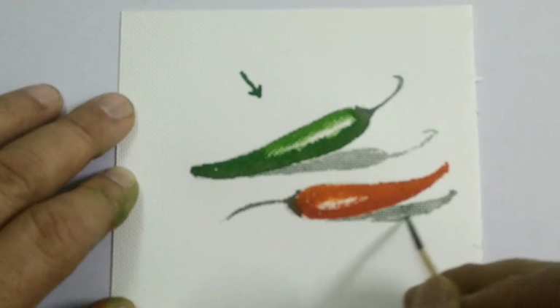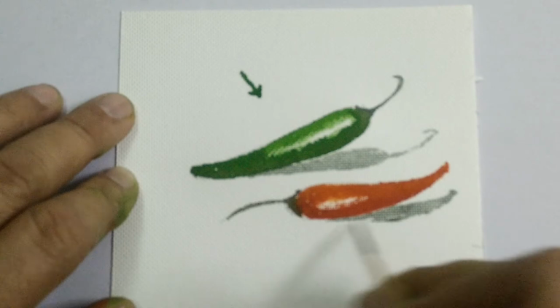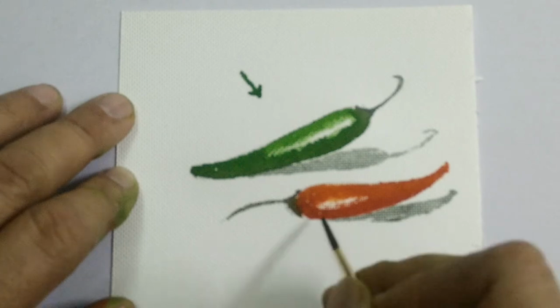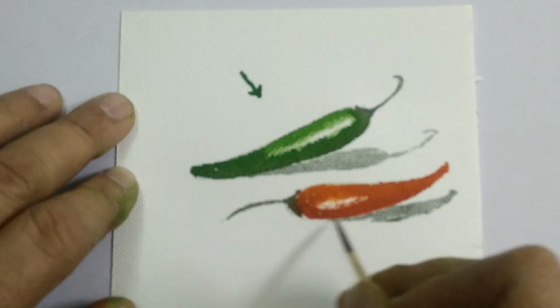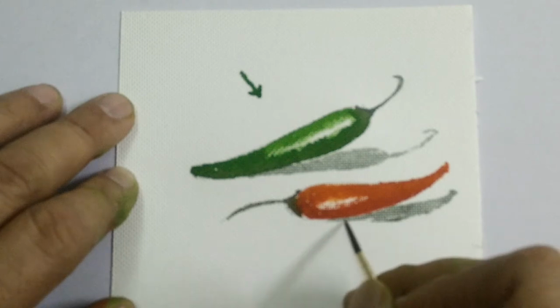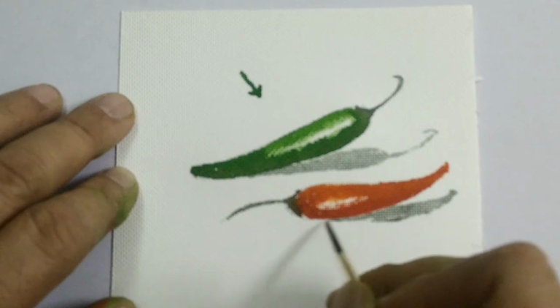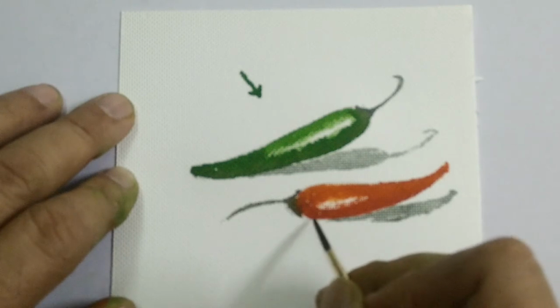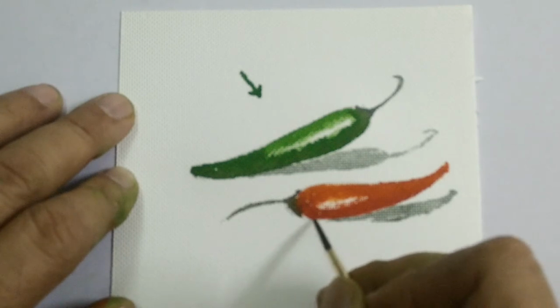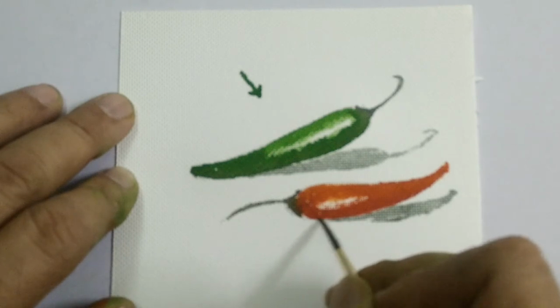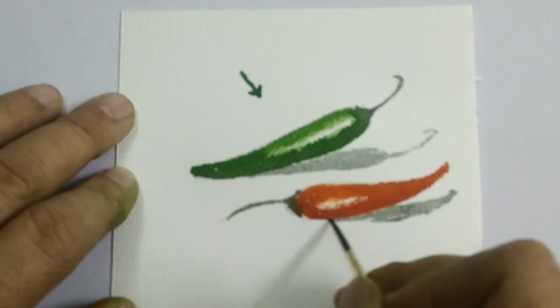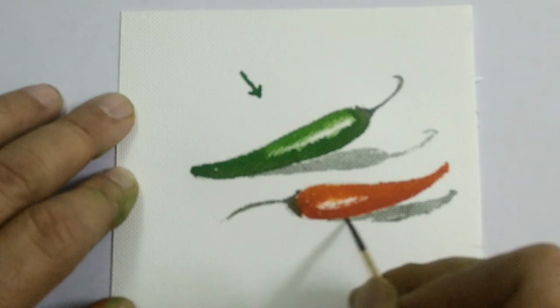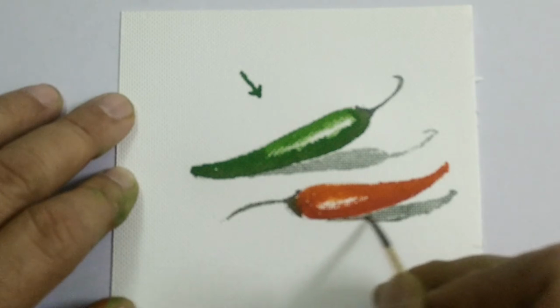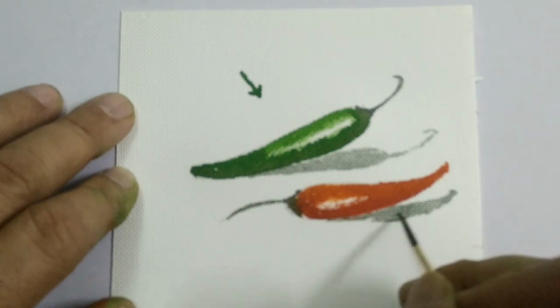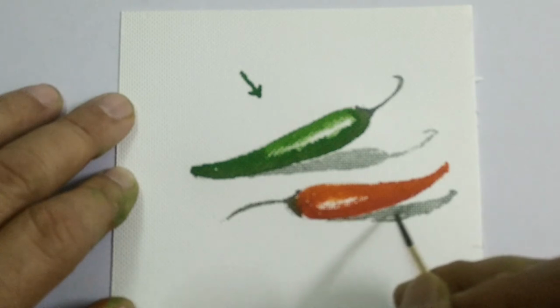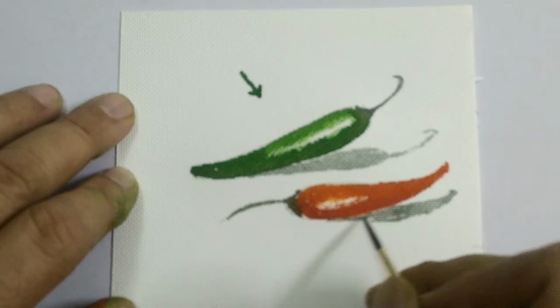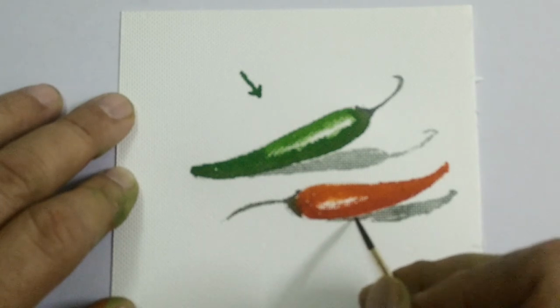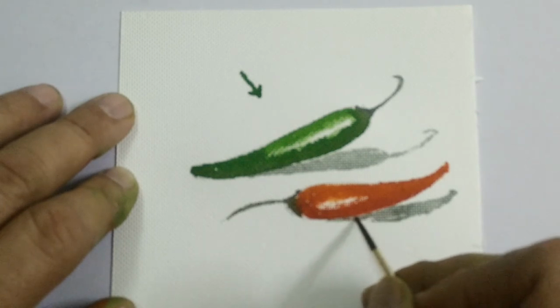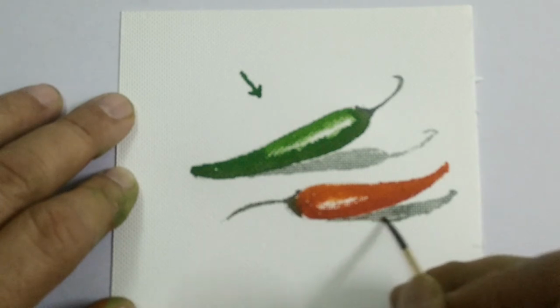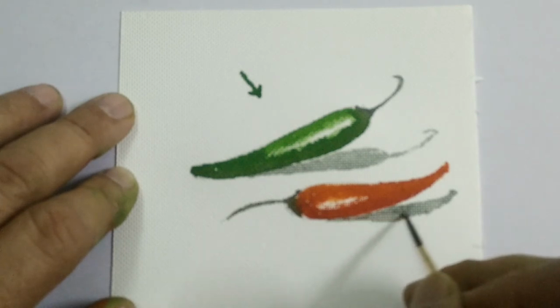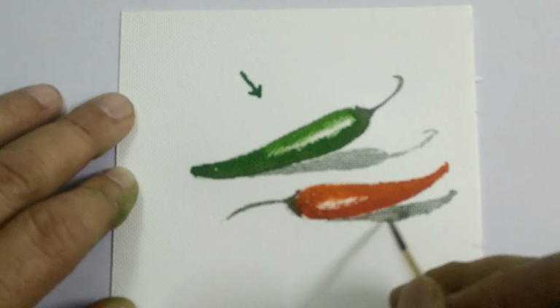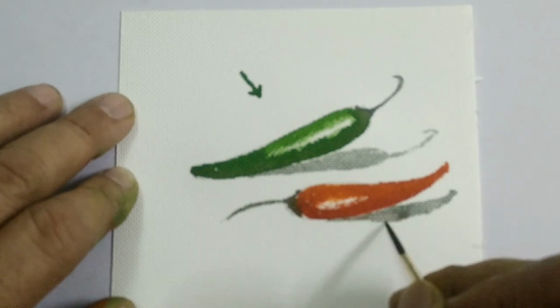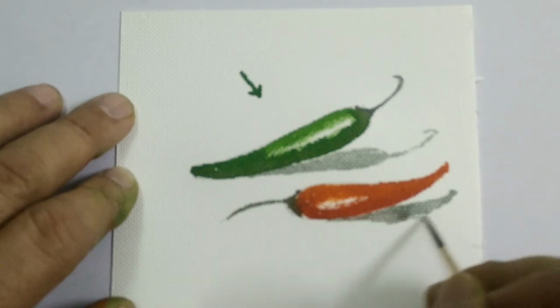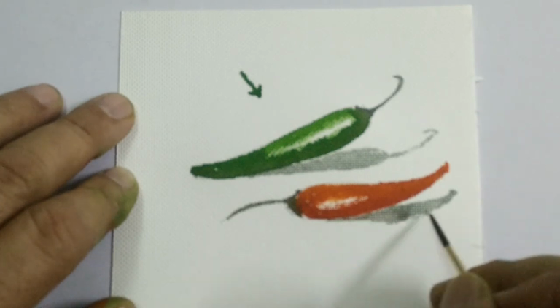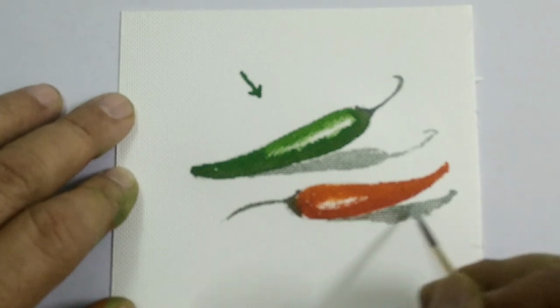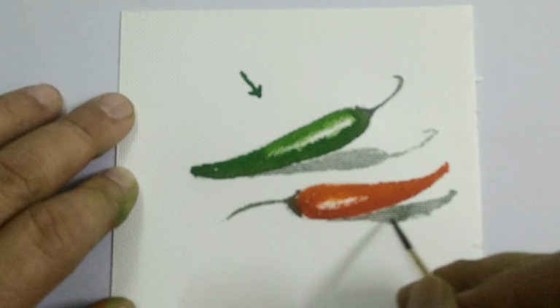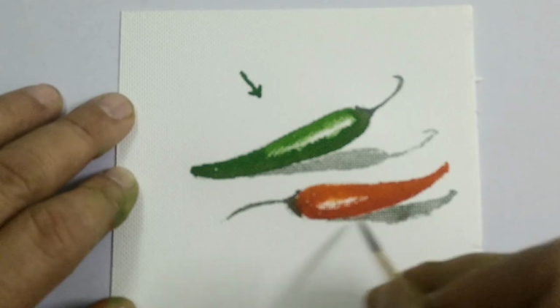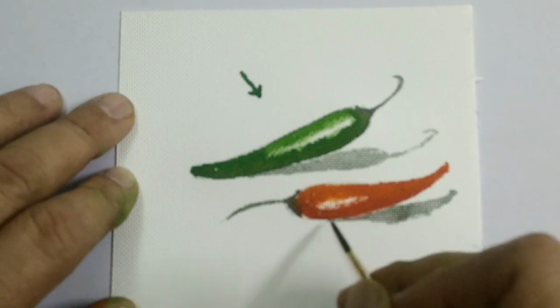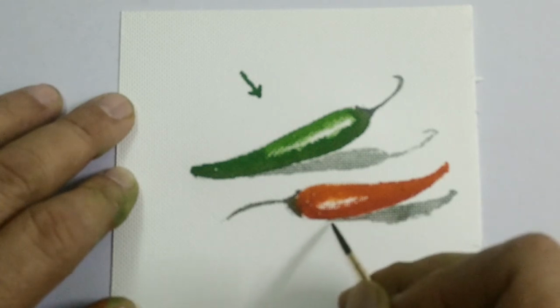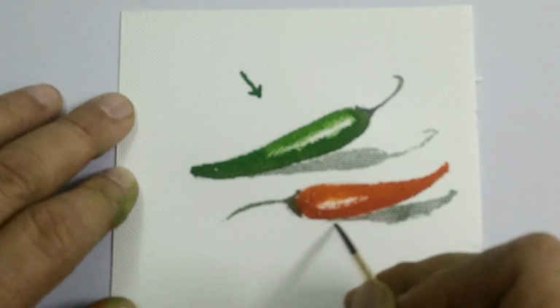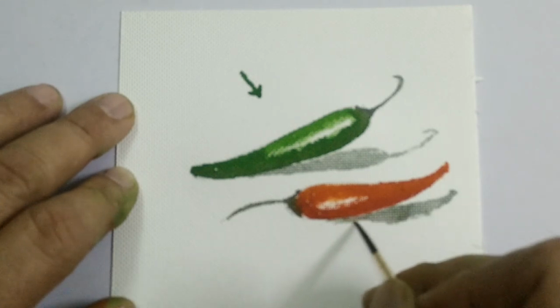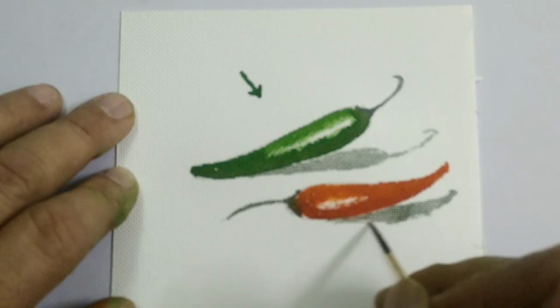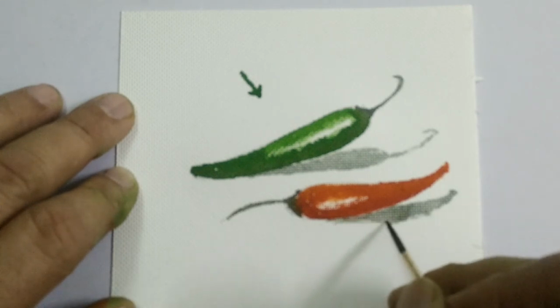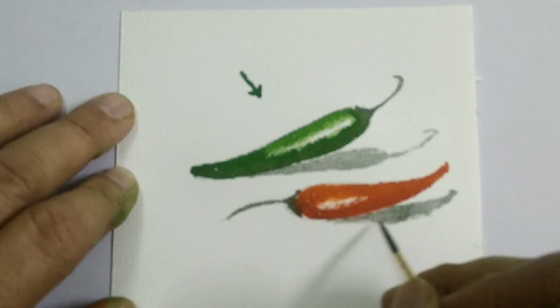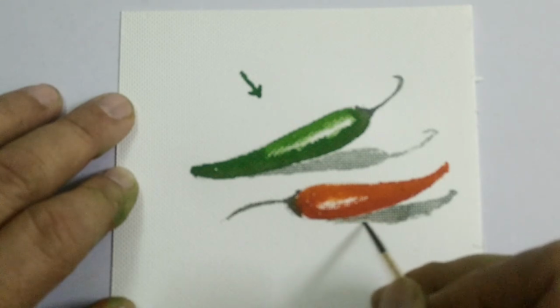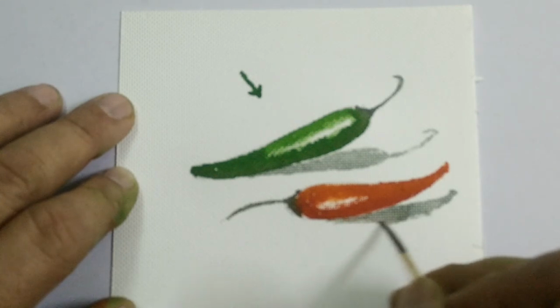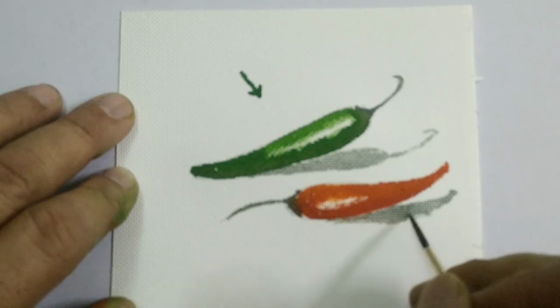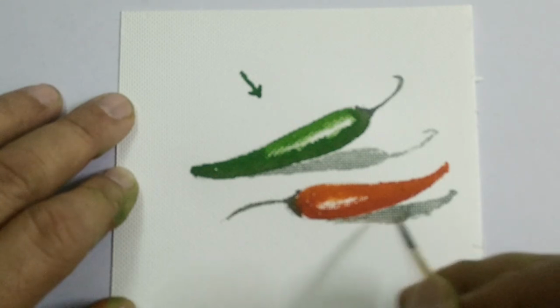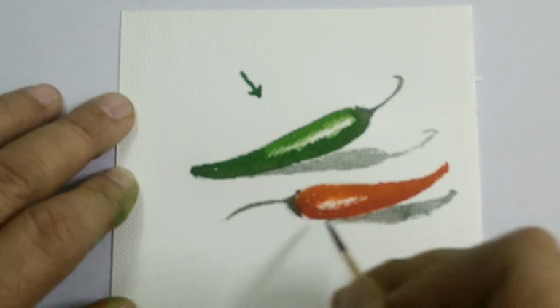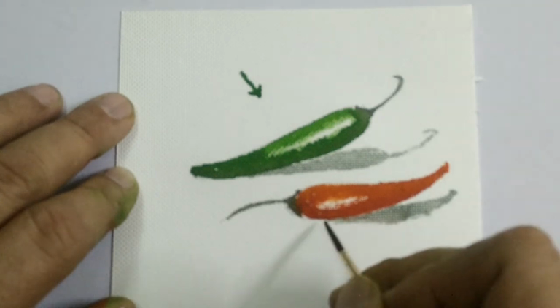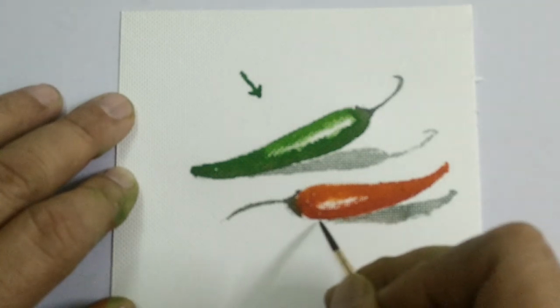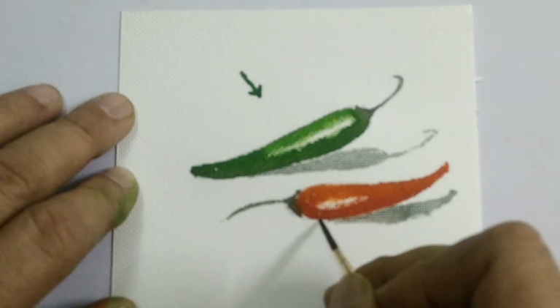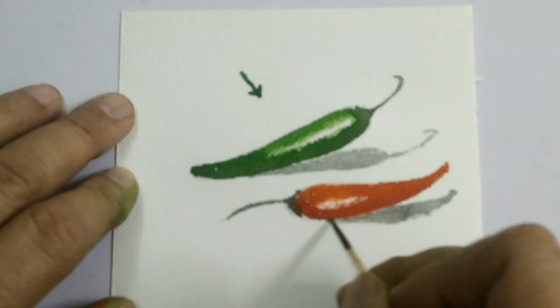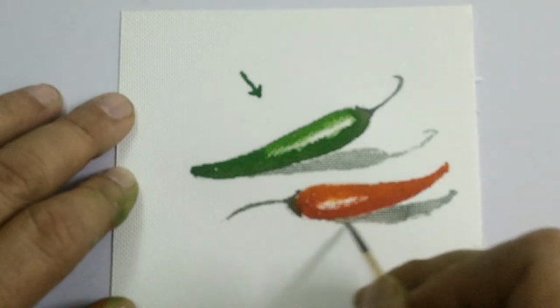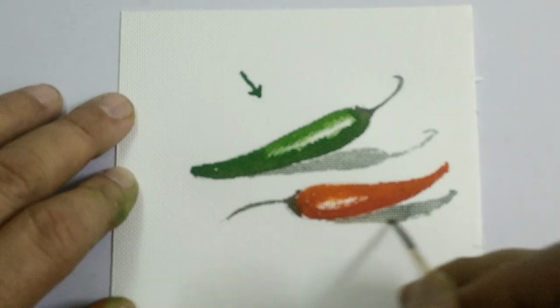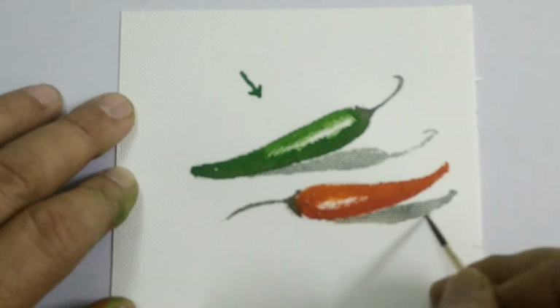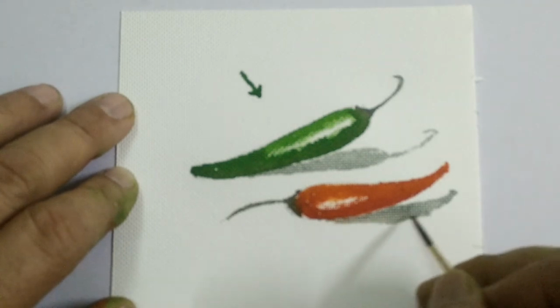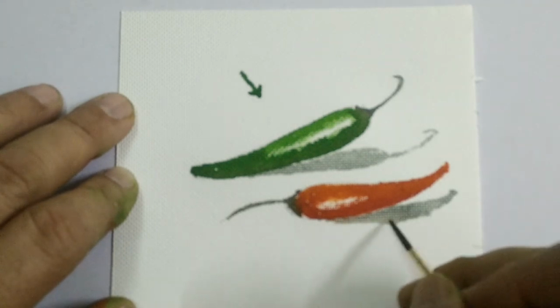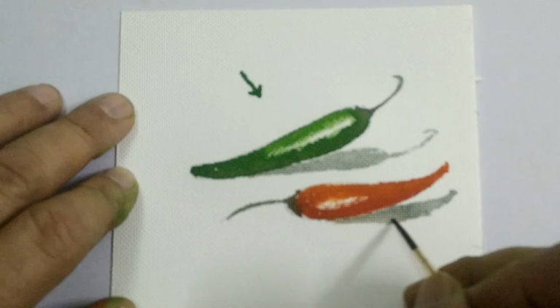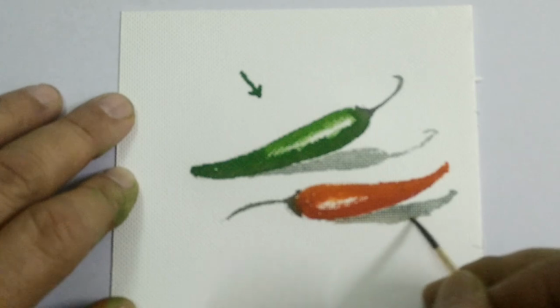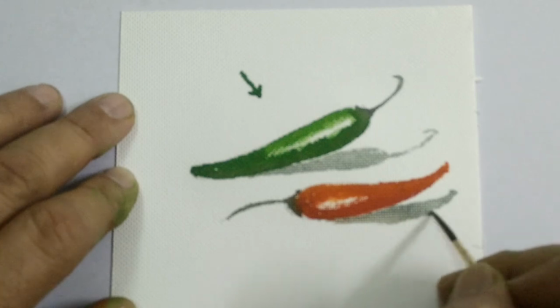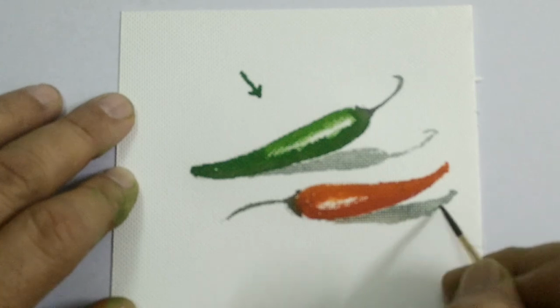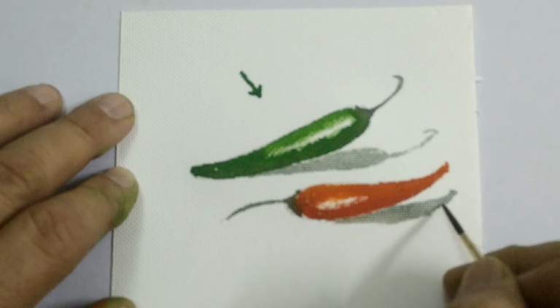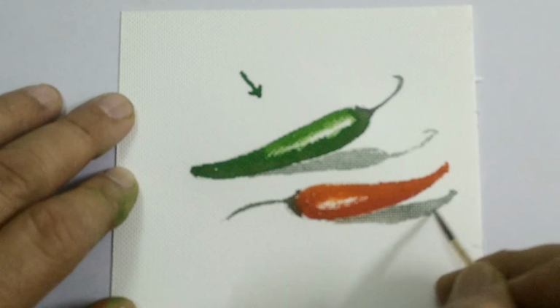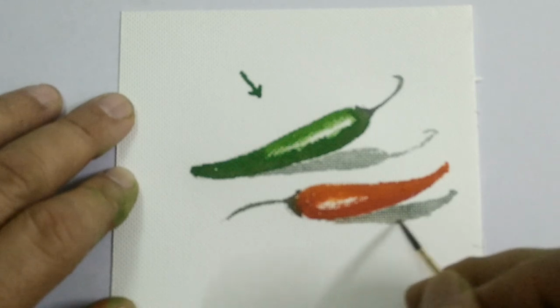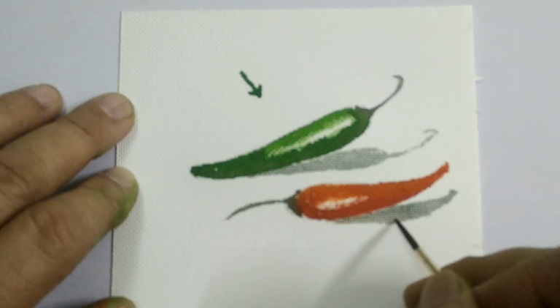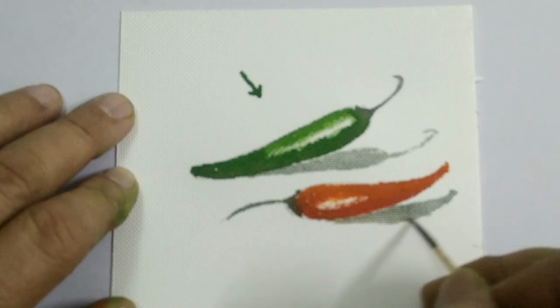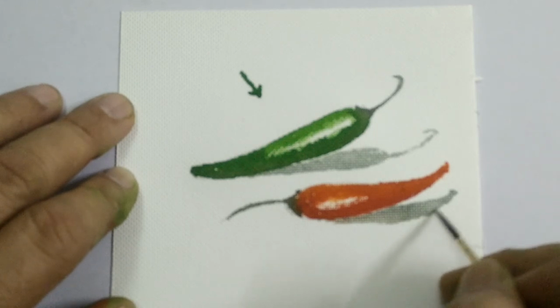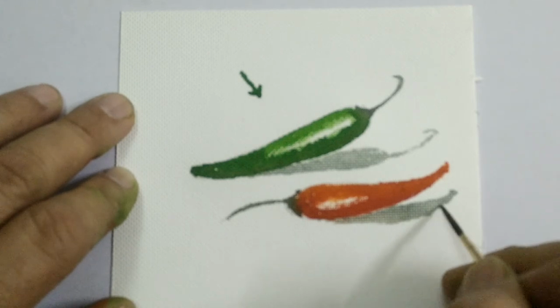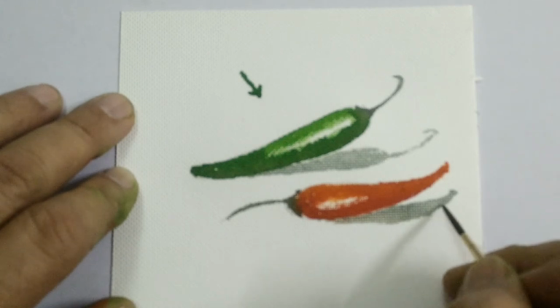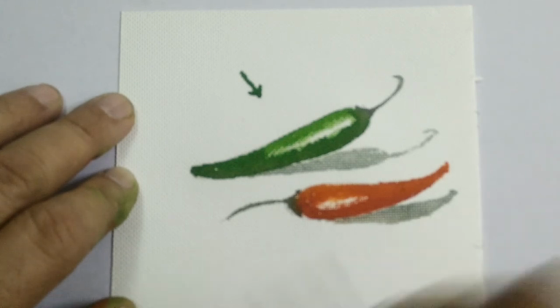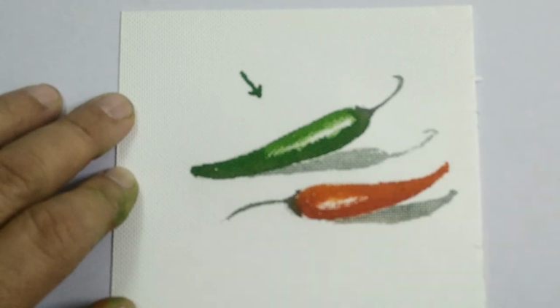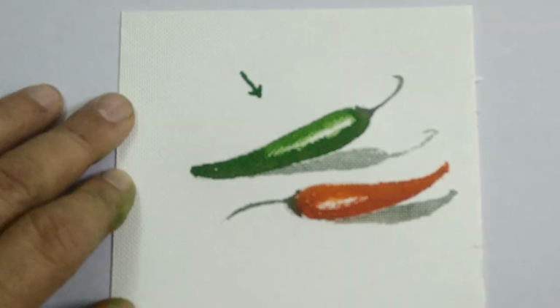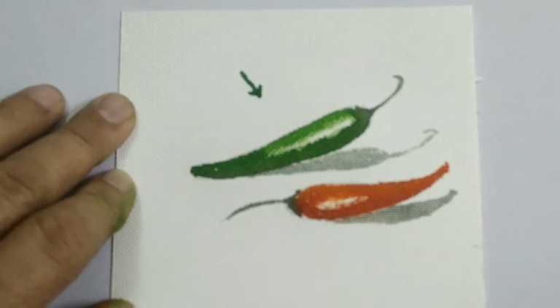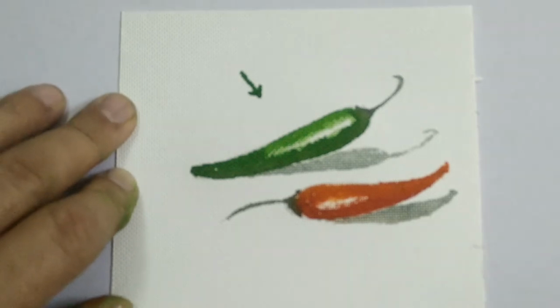So this way we complete both the chillies. I hope you have enjoyed the video. Thank you very much.